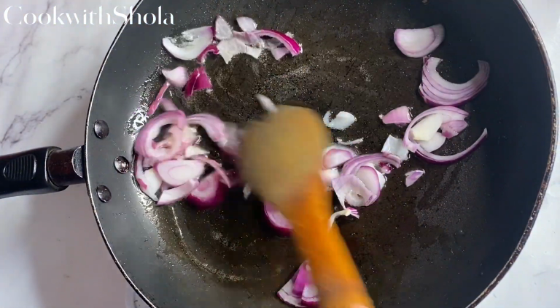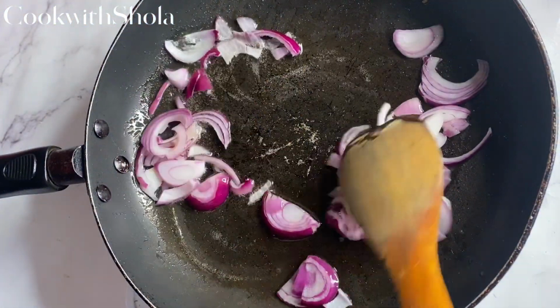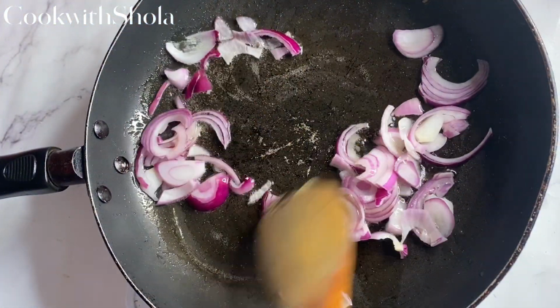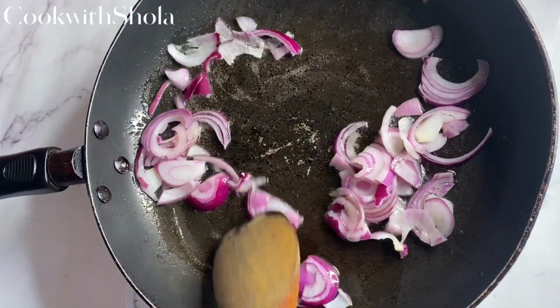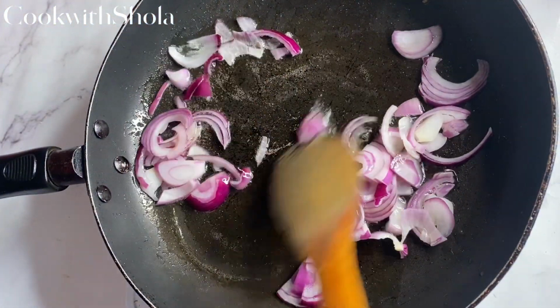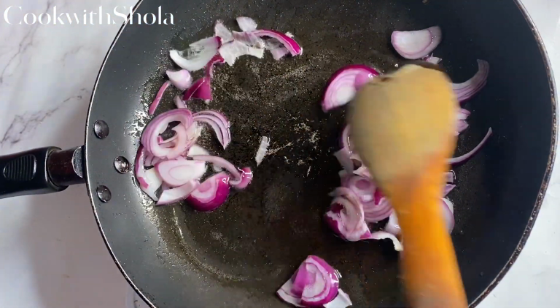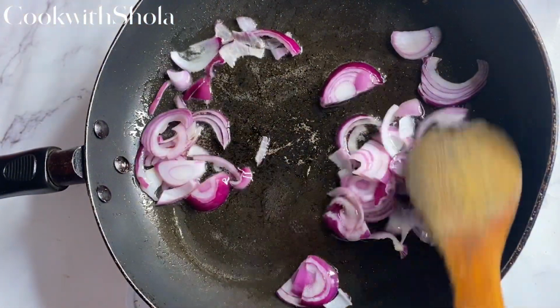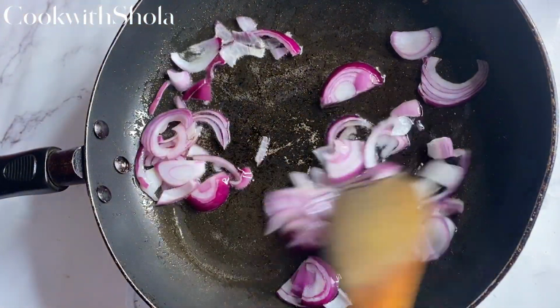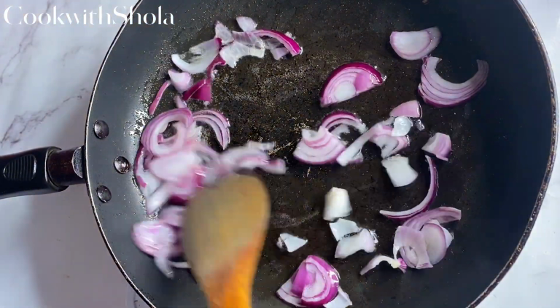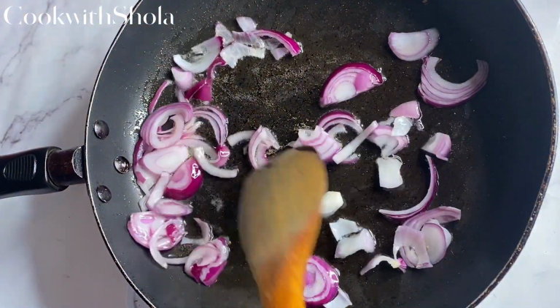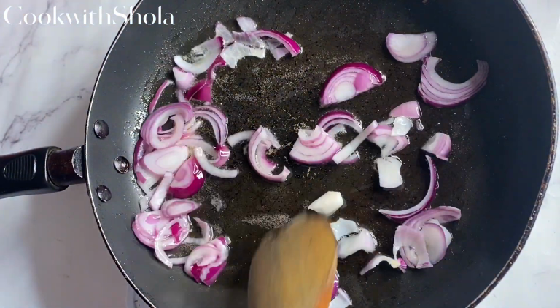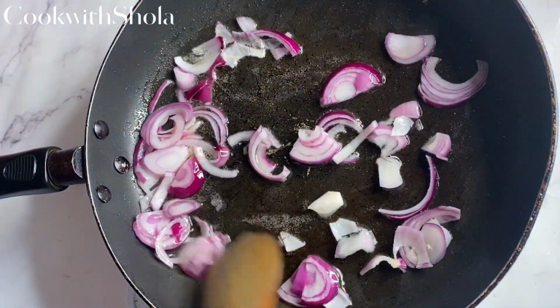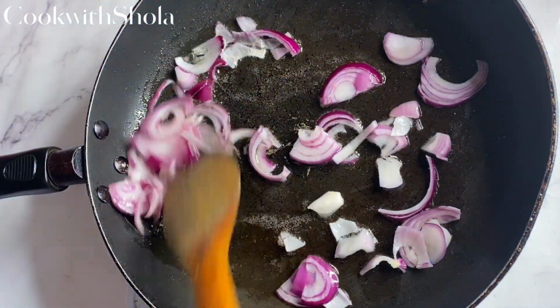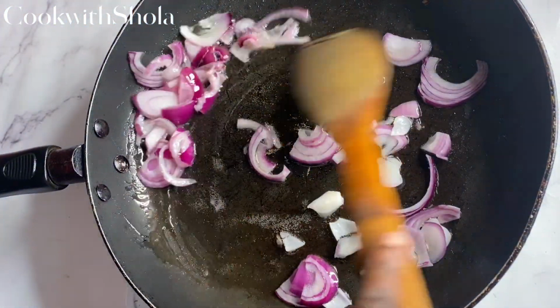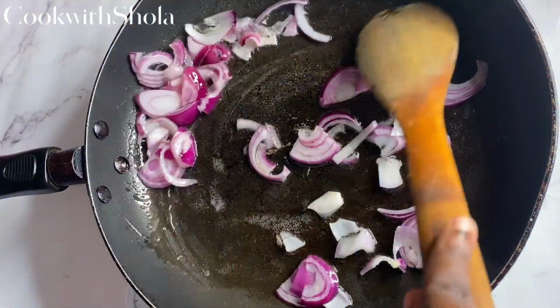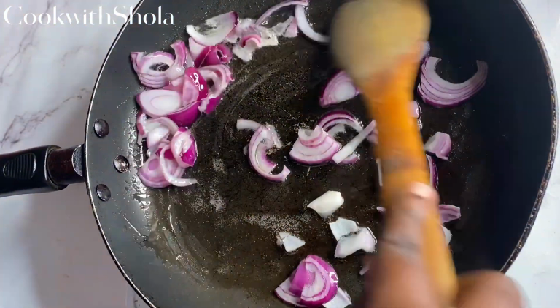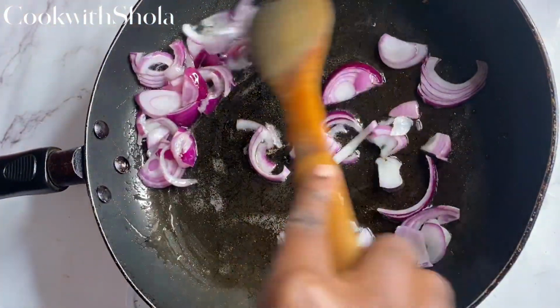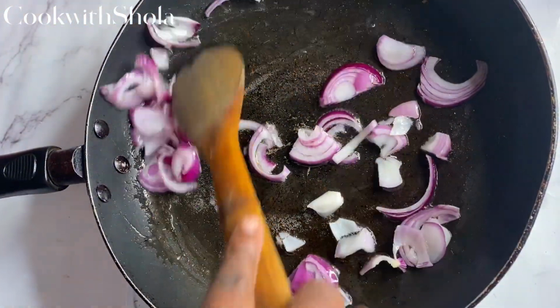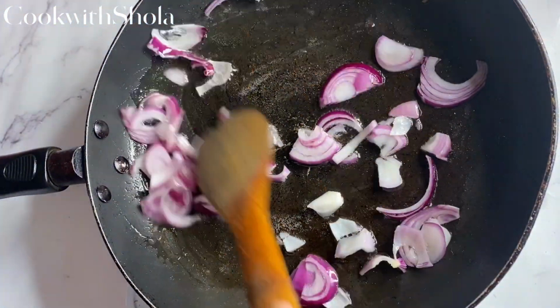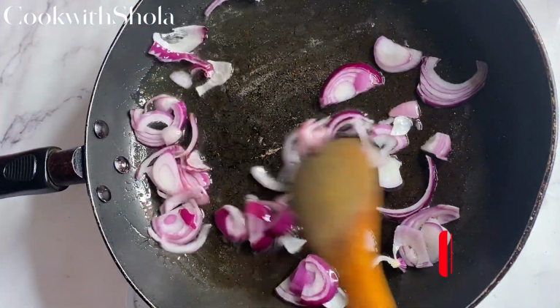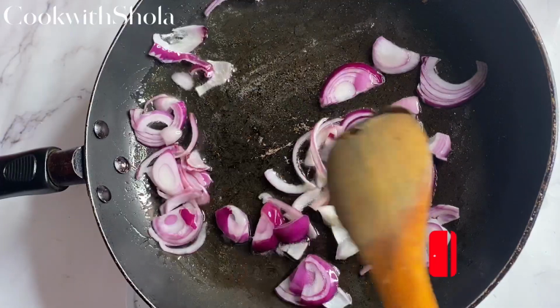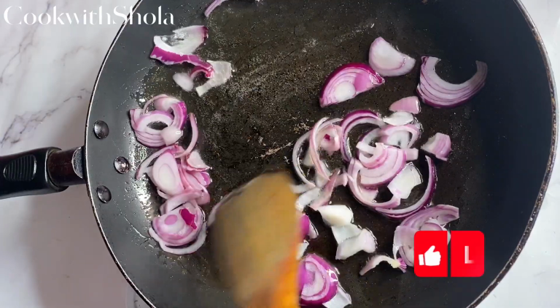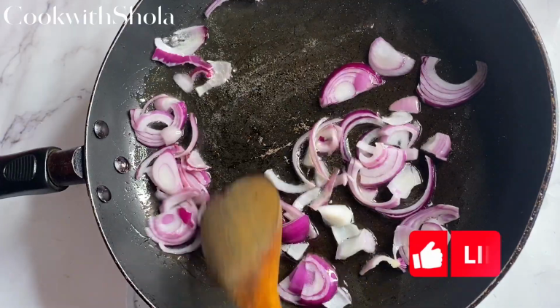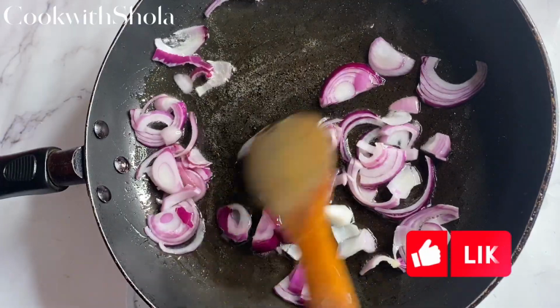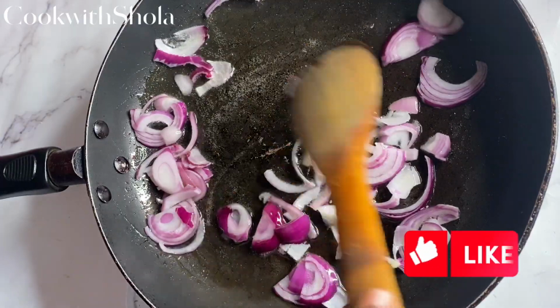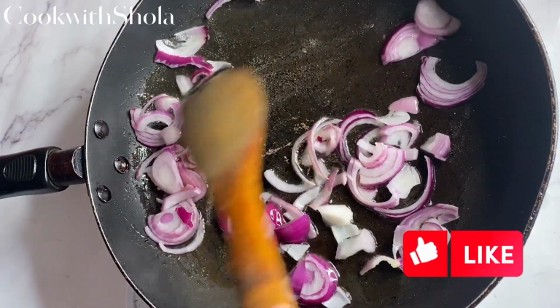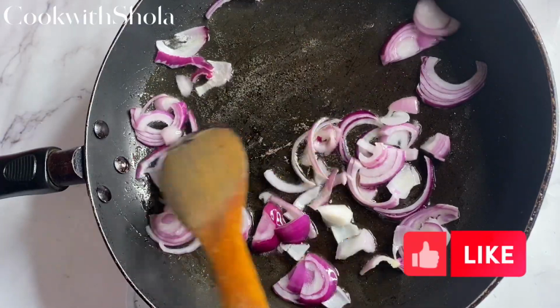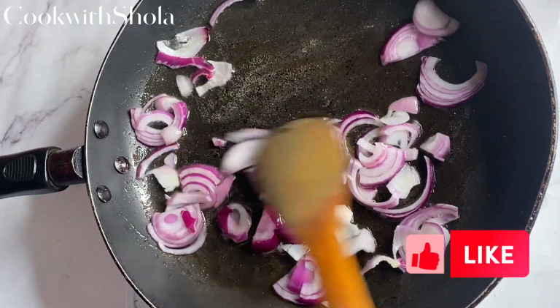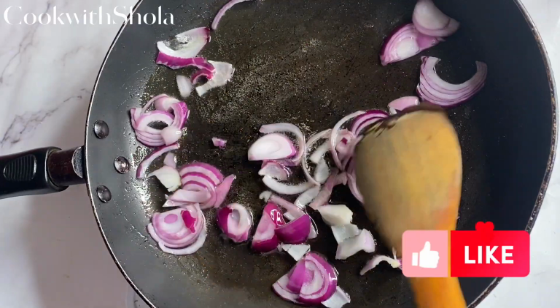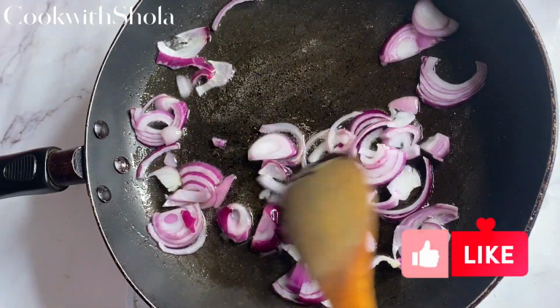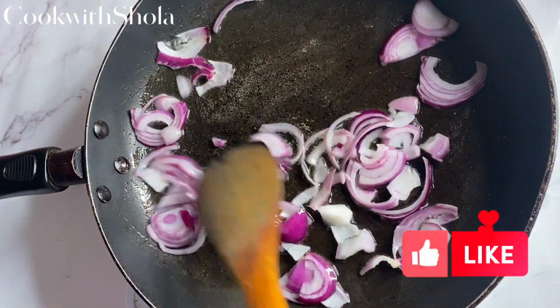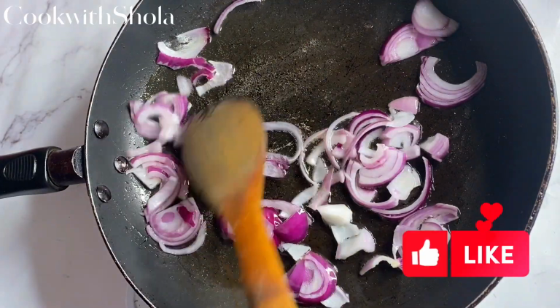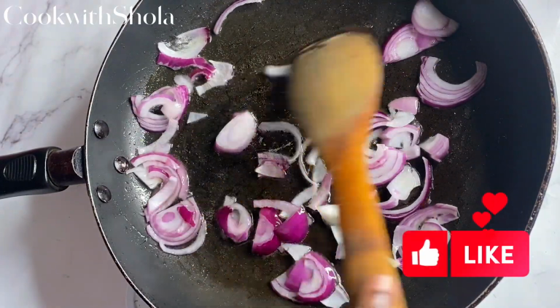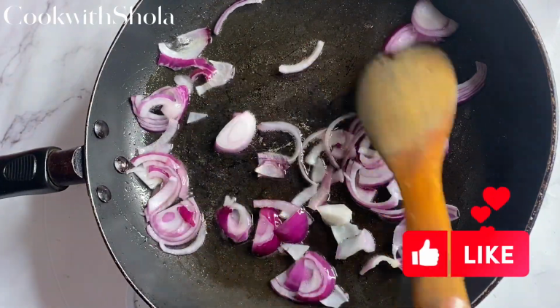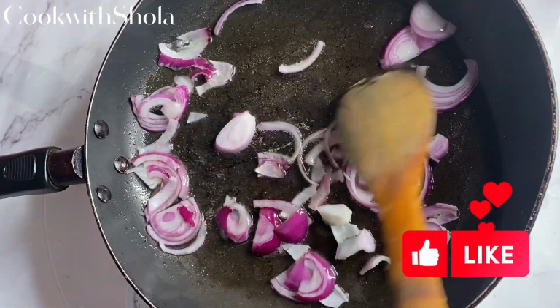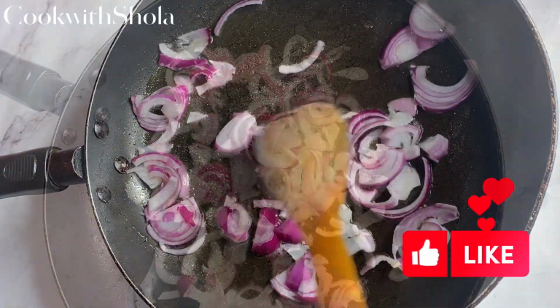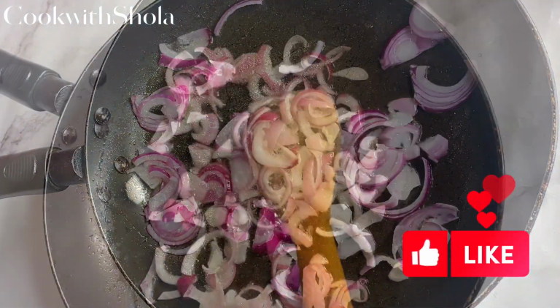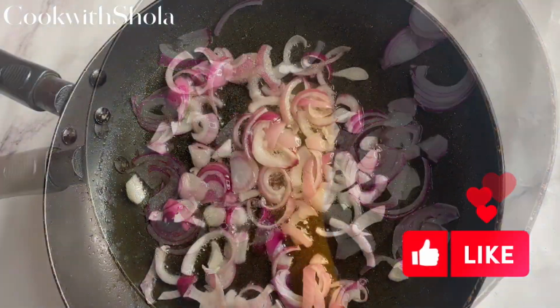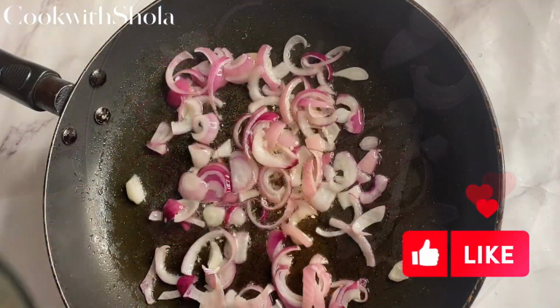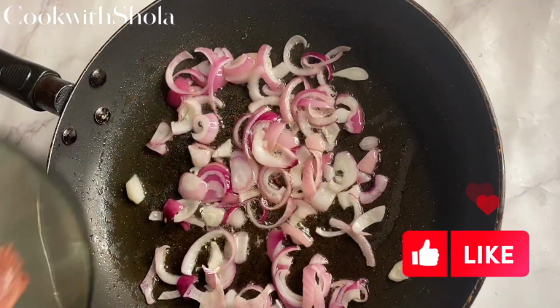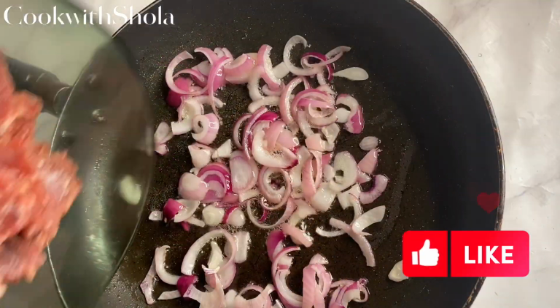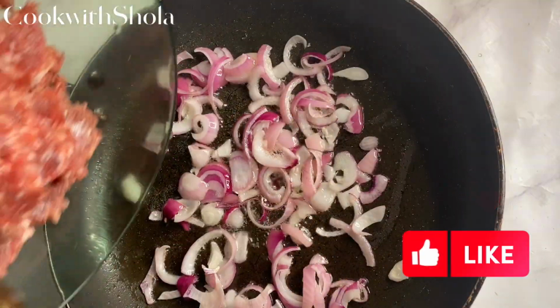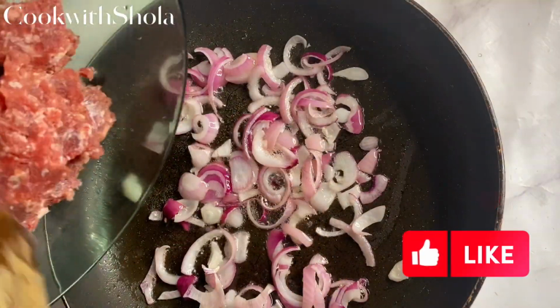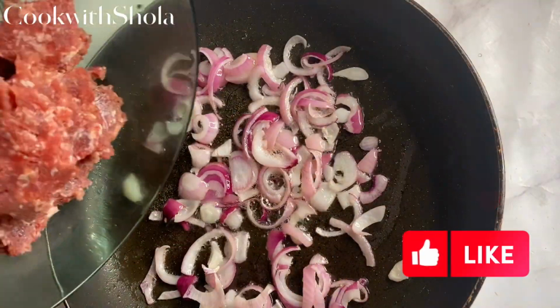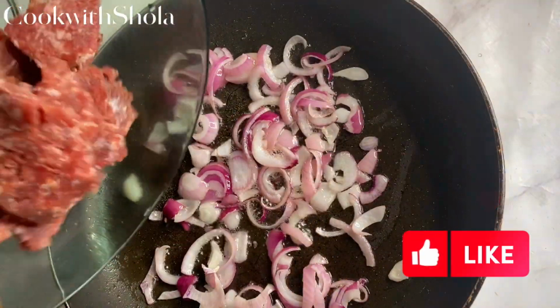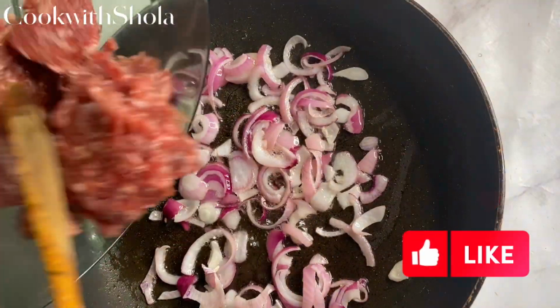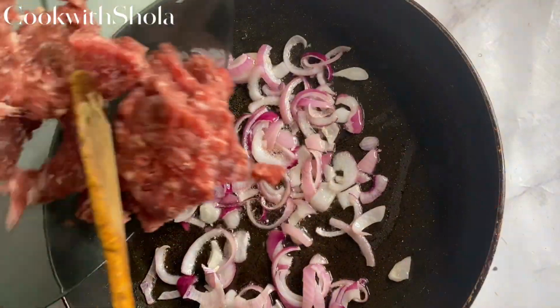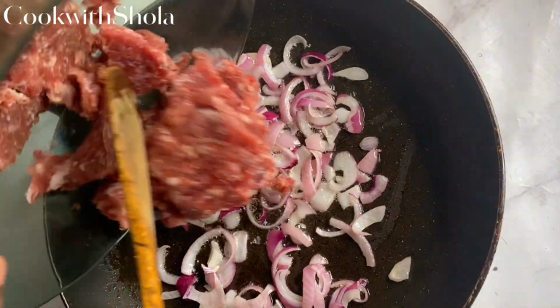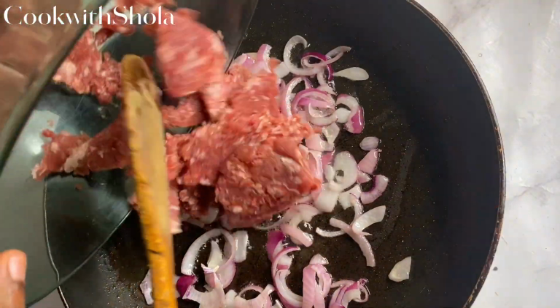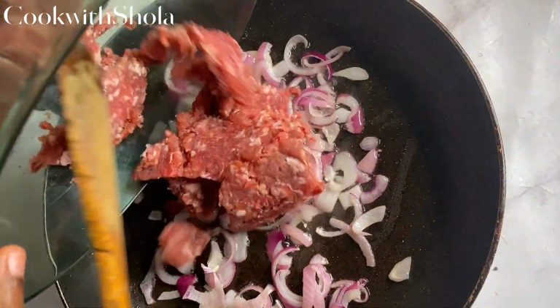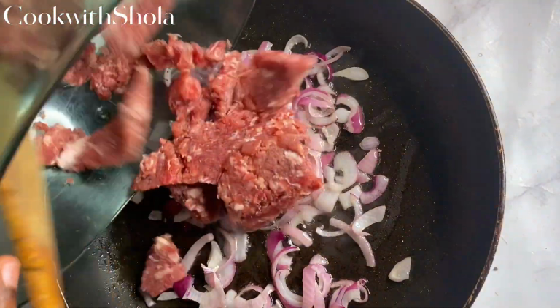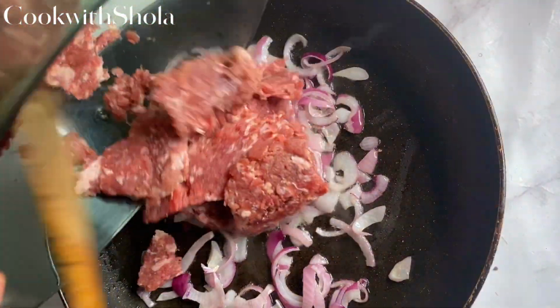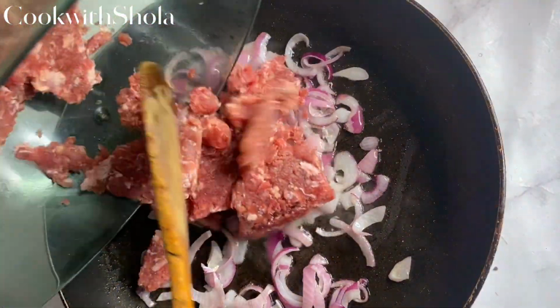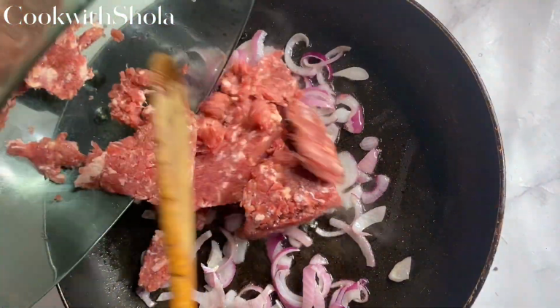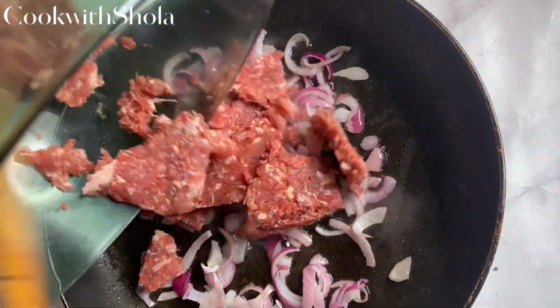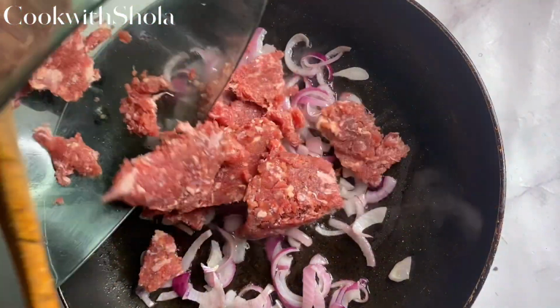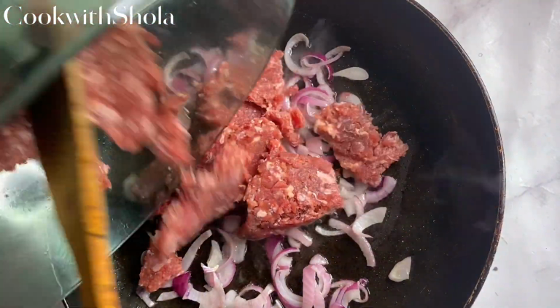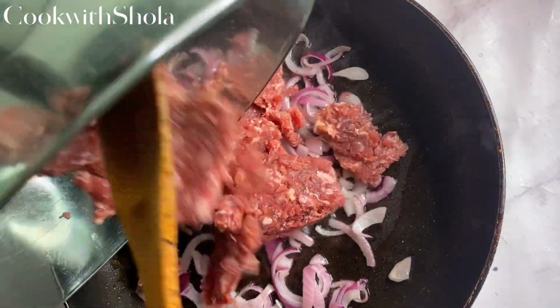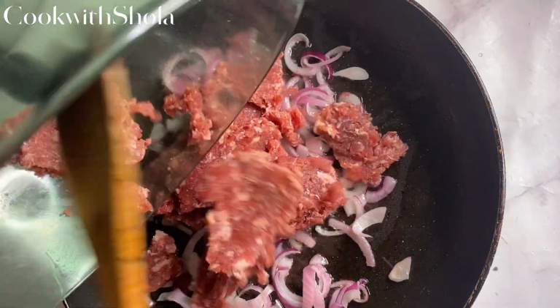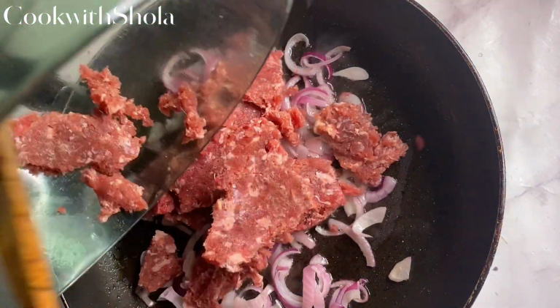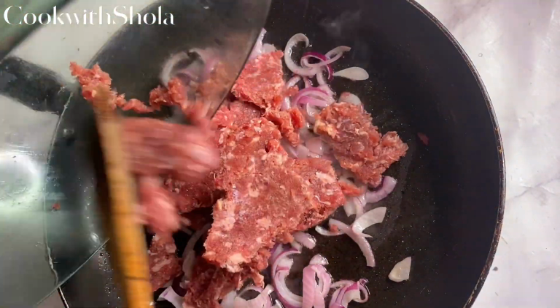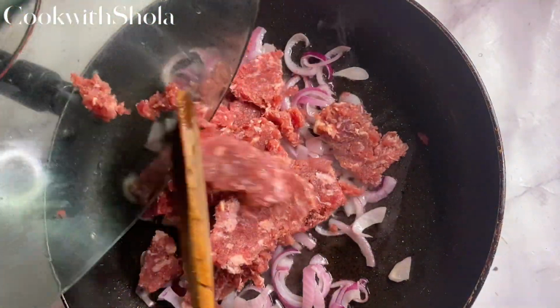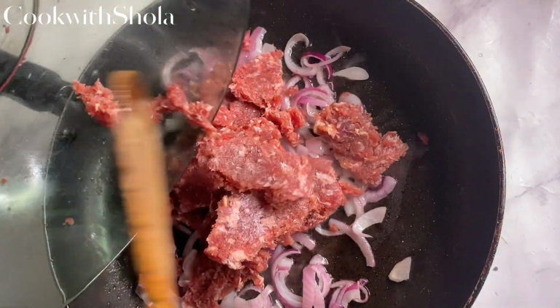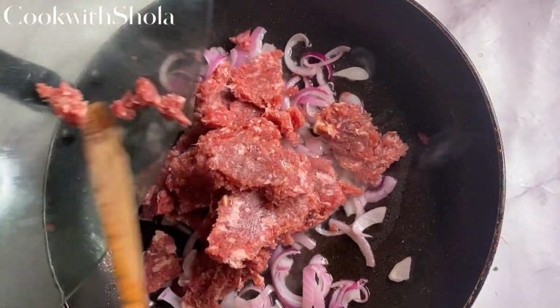So in a pot you're going to sauté some onions, then add in the minced meat.